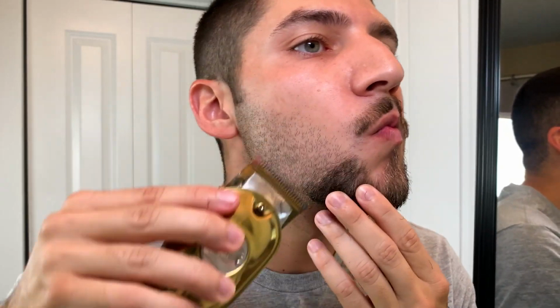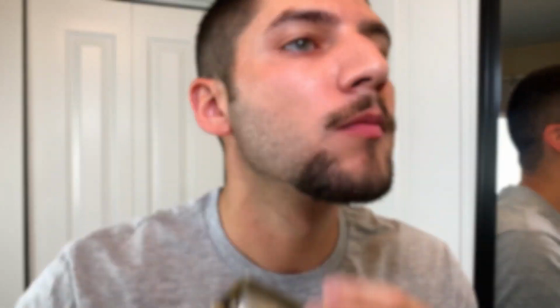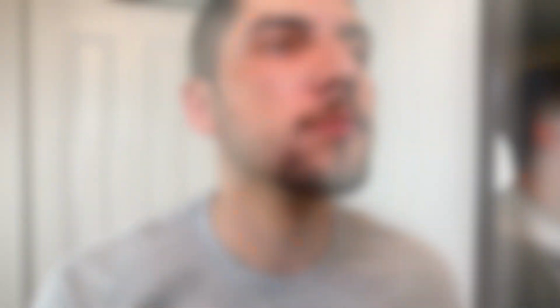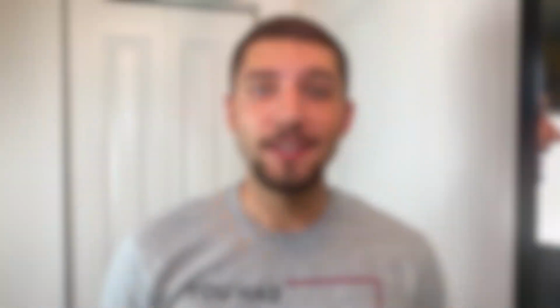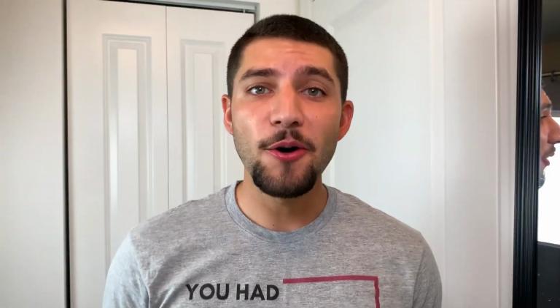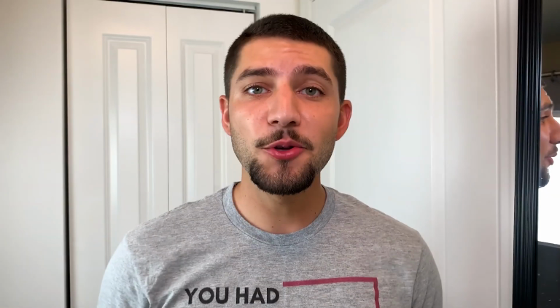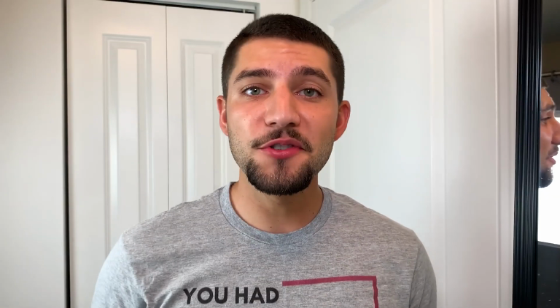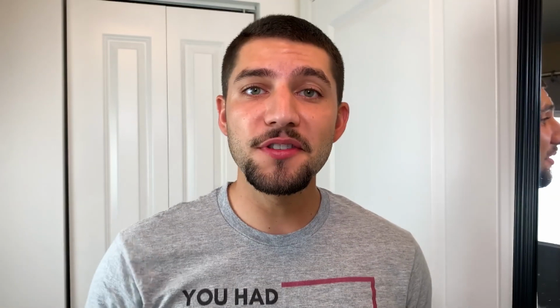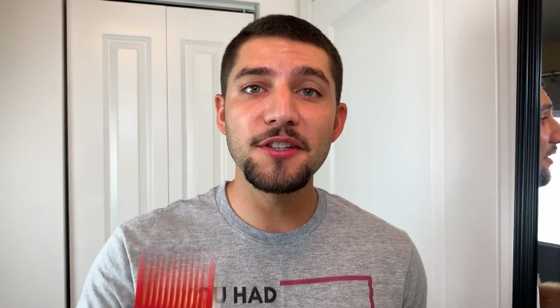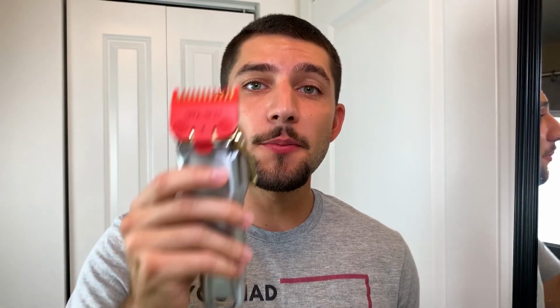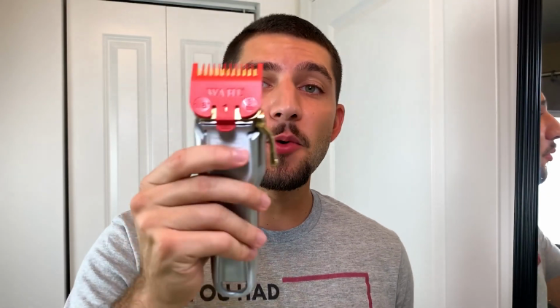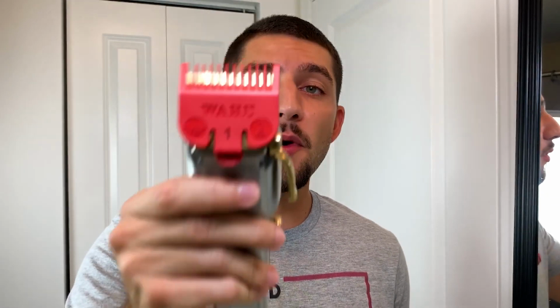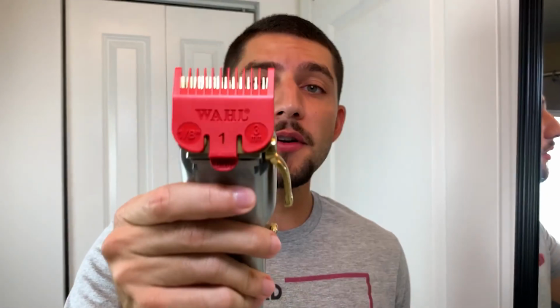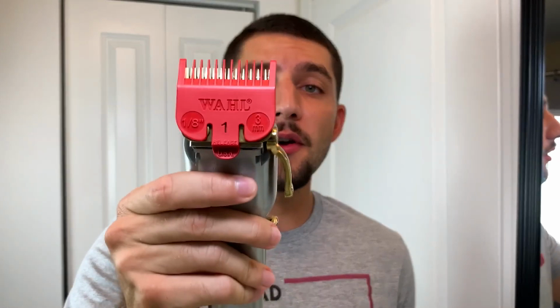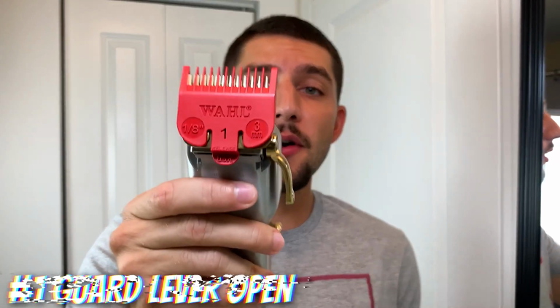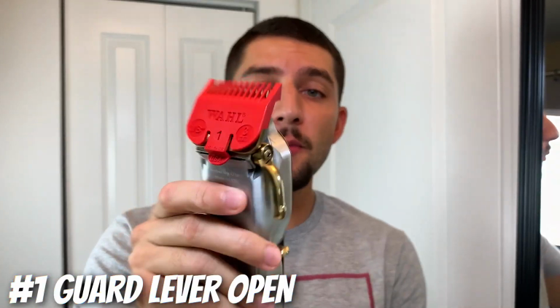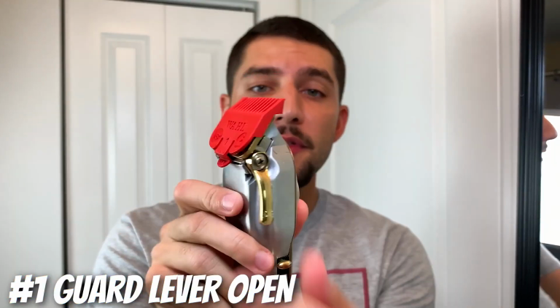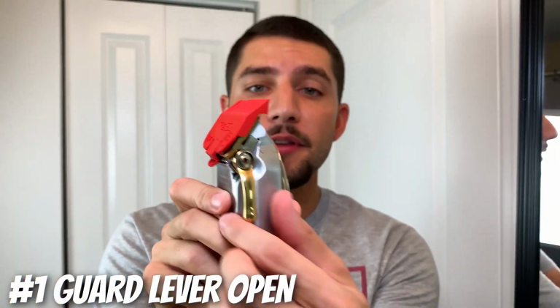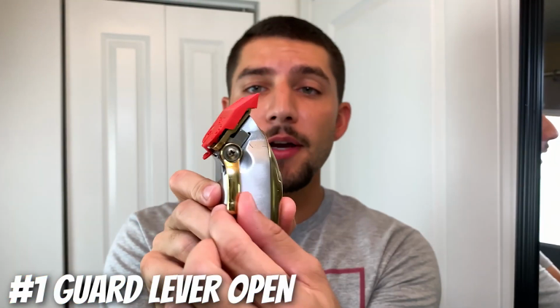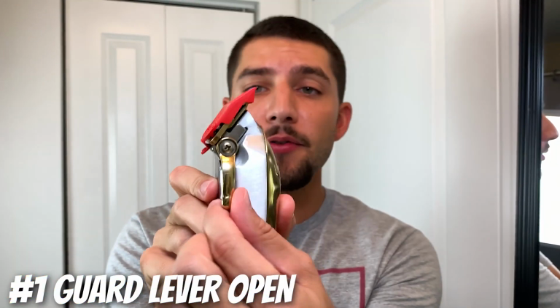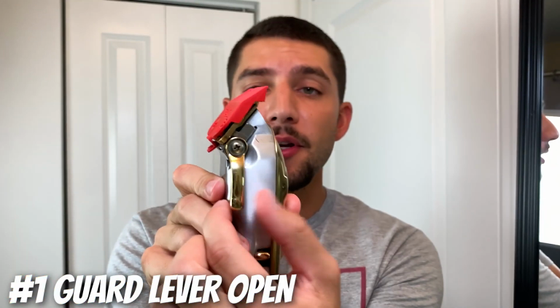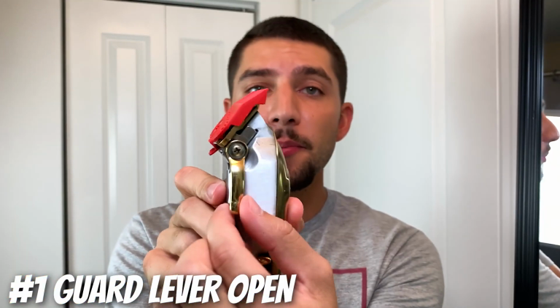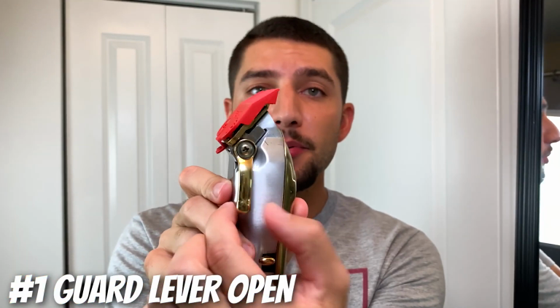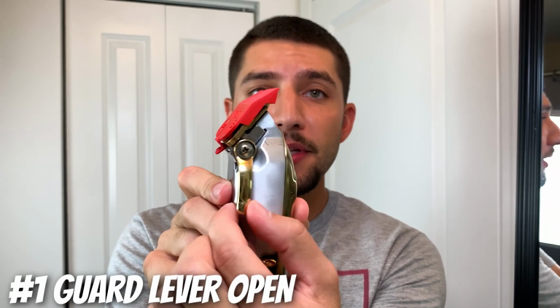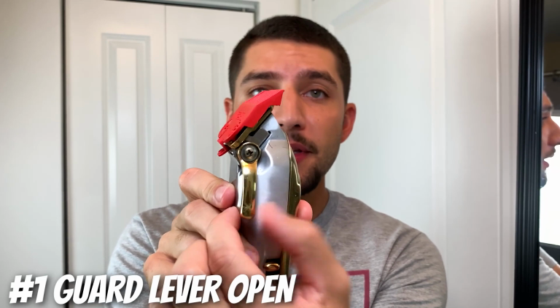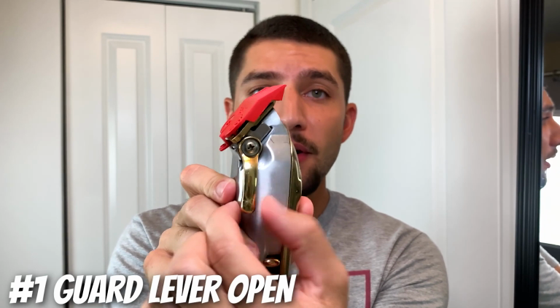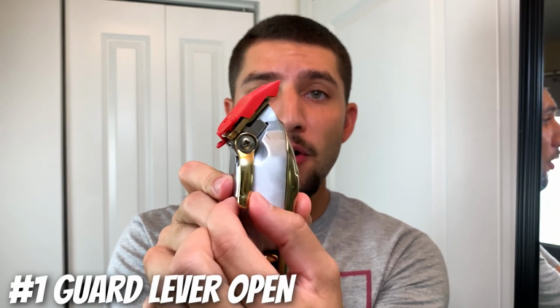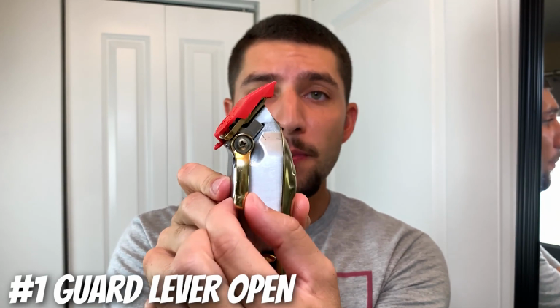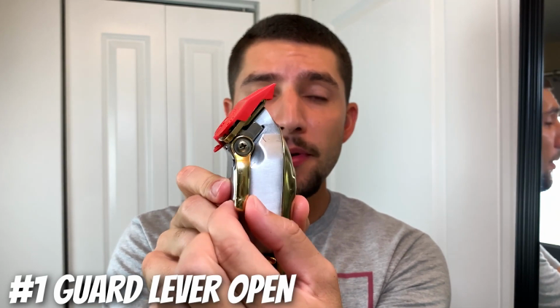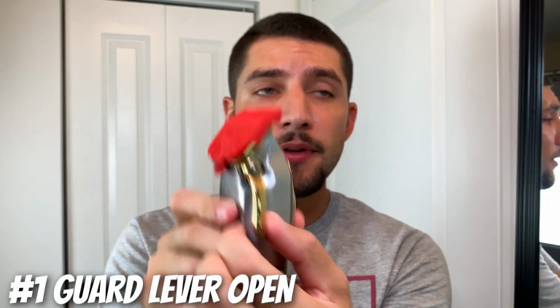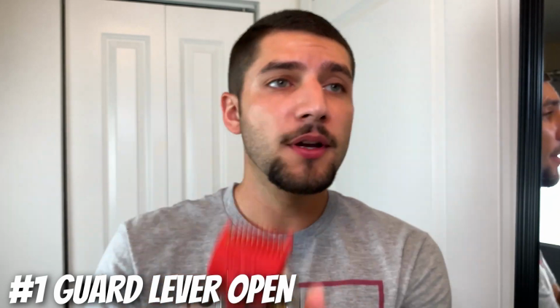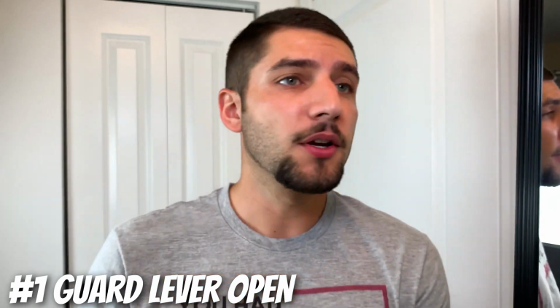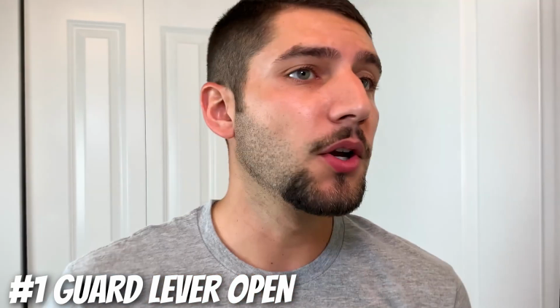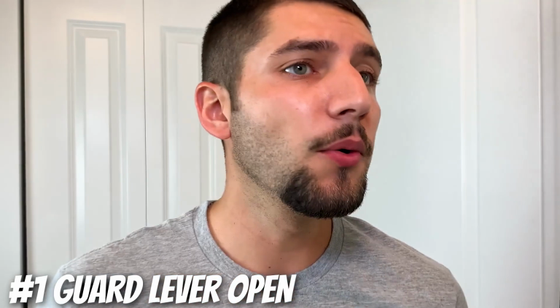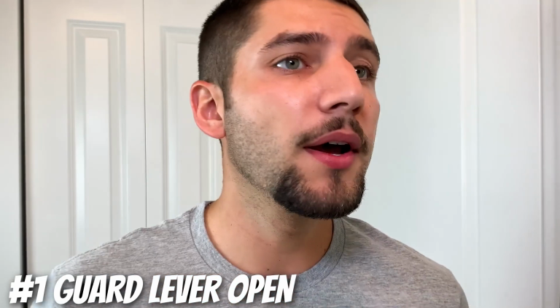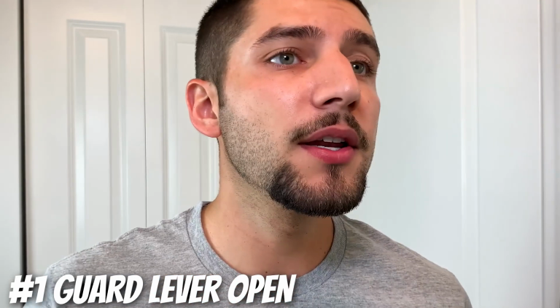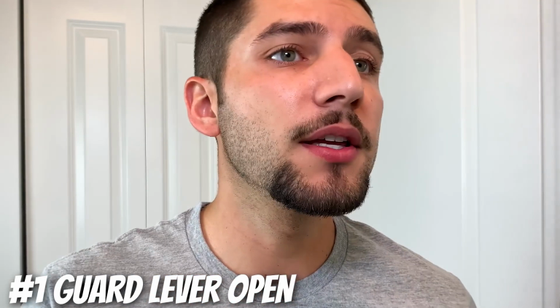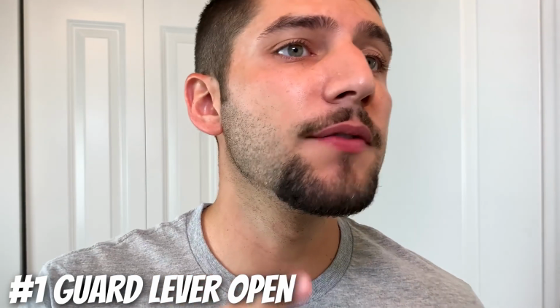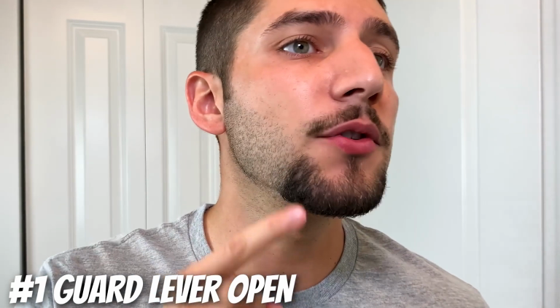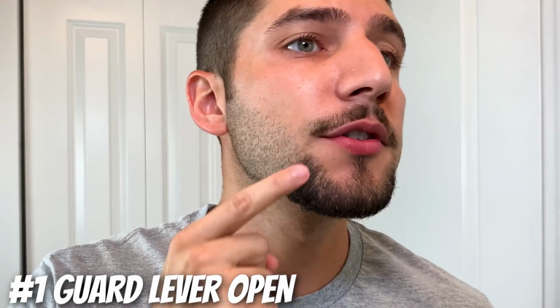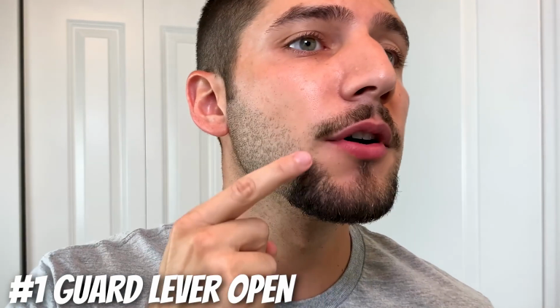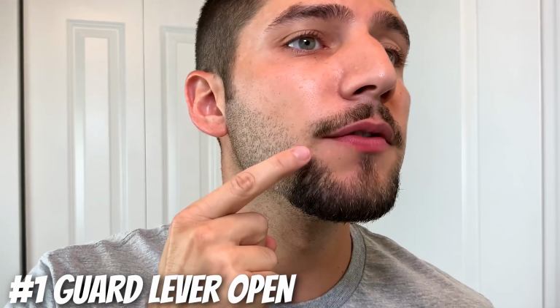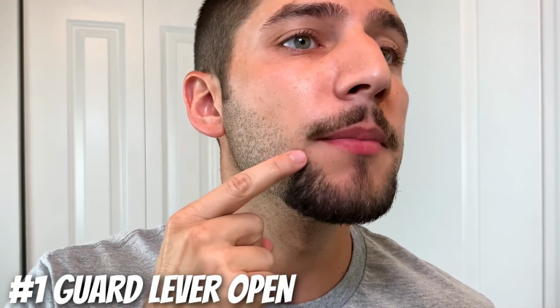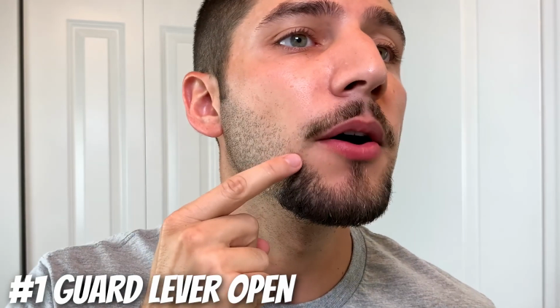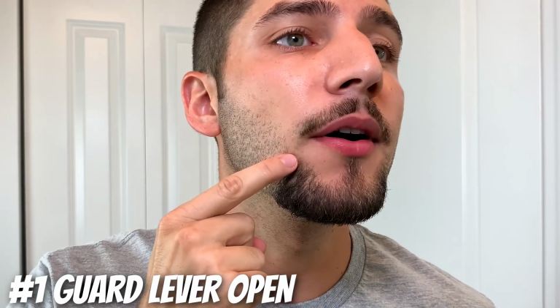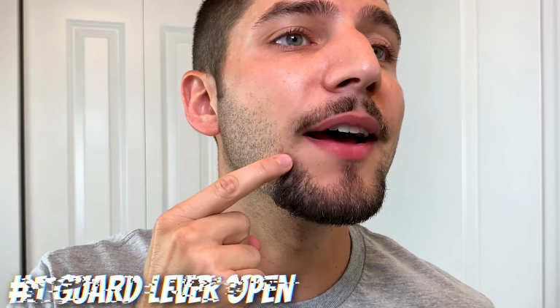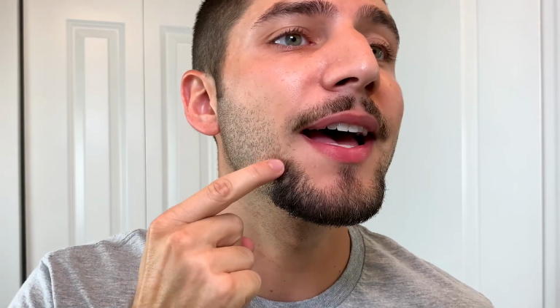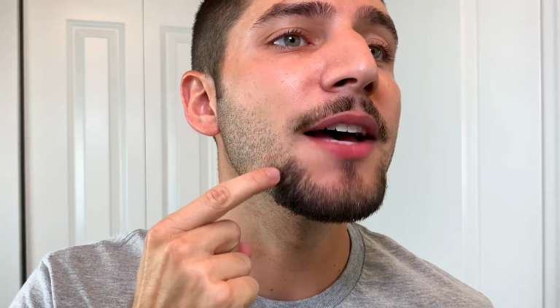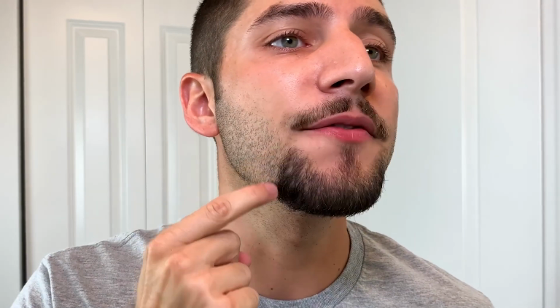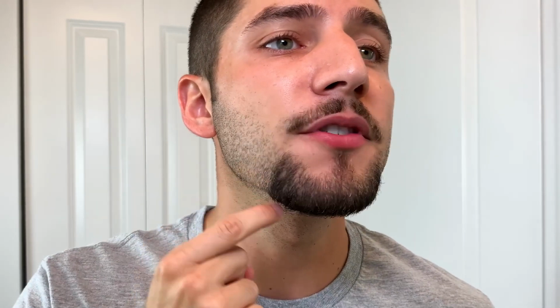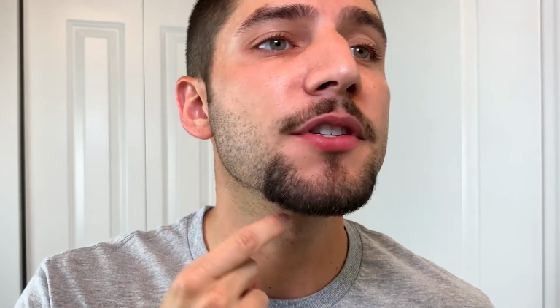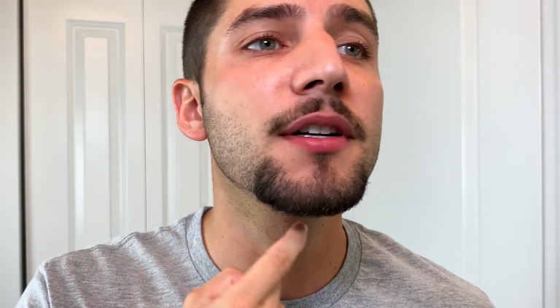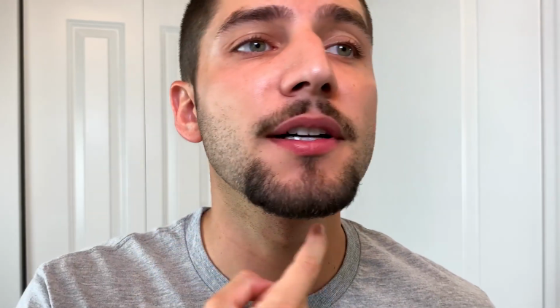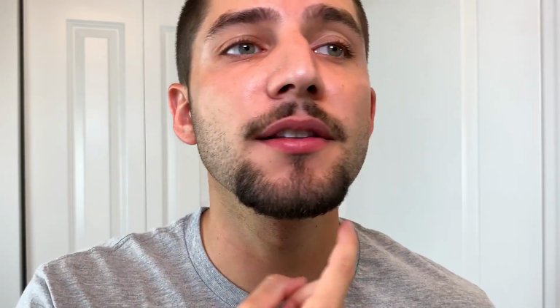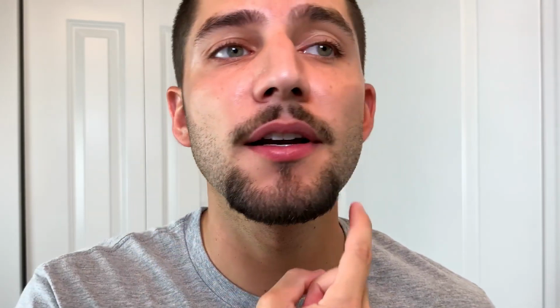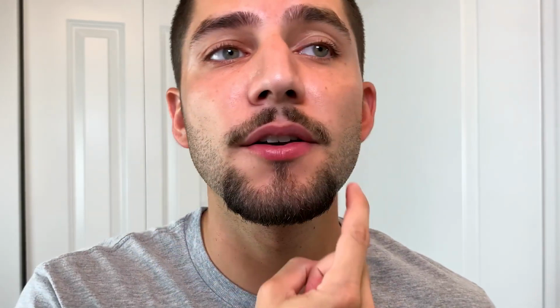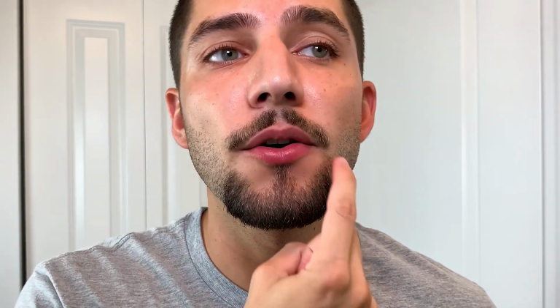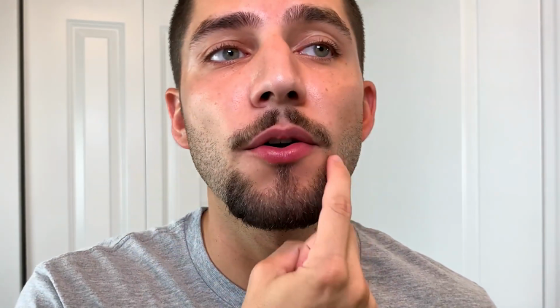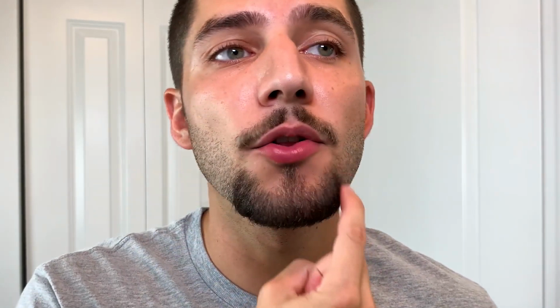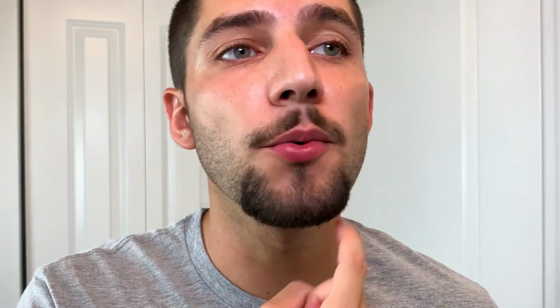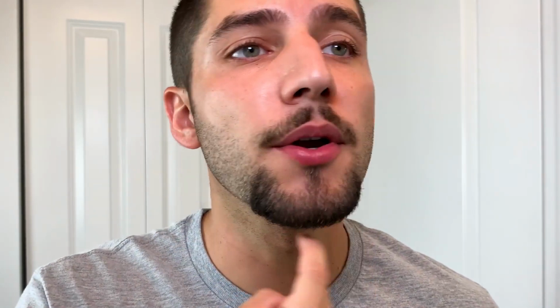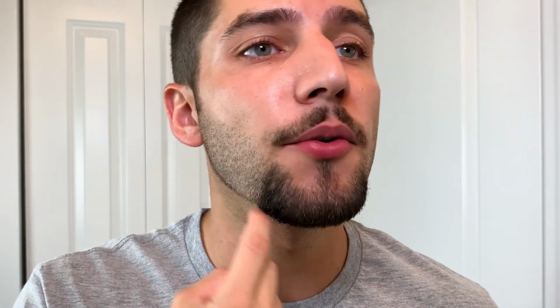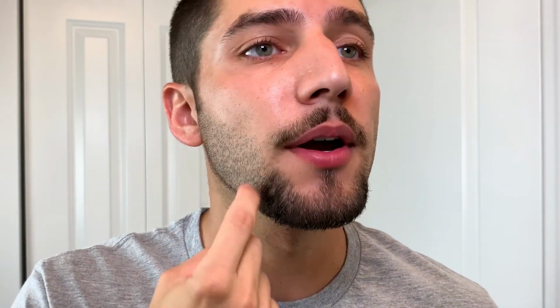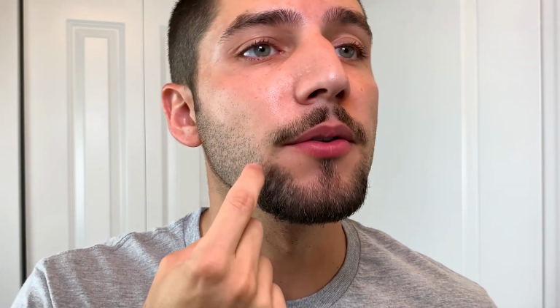Now using the number one guard with the lever completely open, go ahead and give yourself about a half inch guideline all the way around.